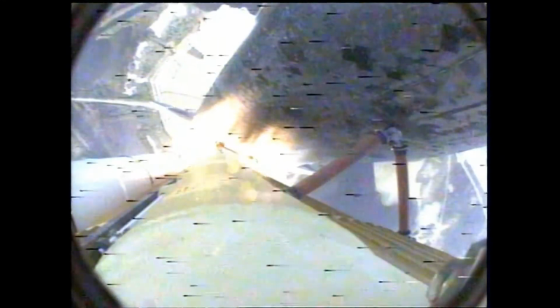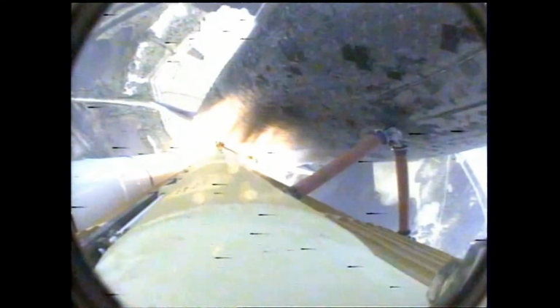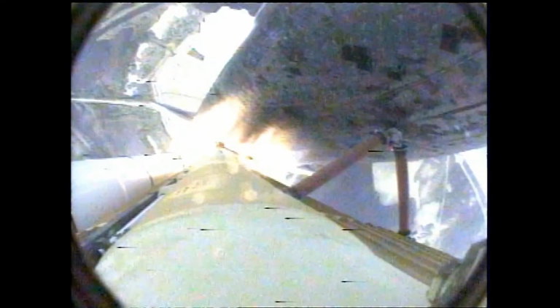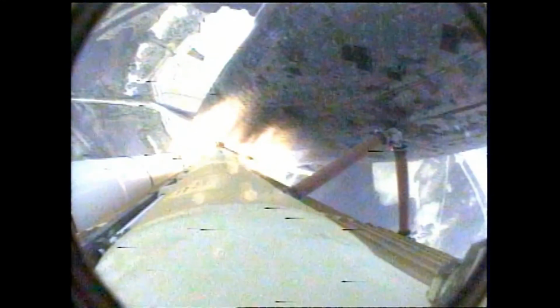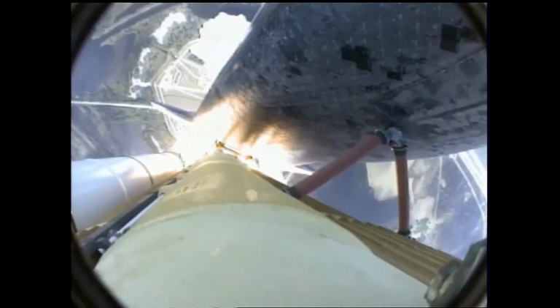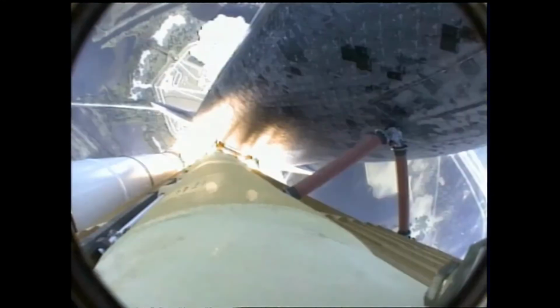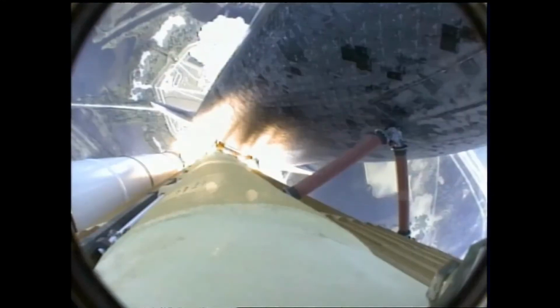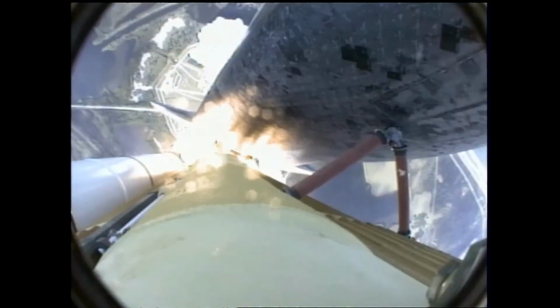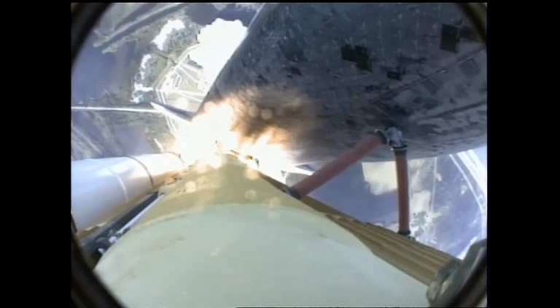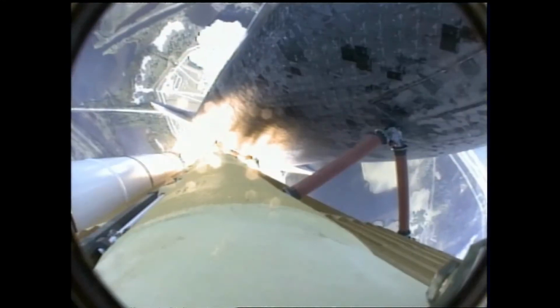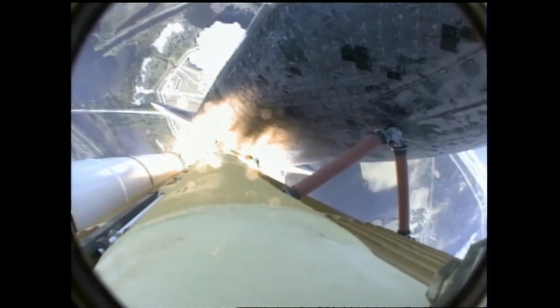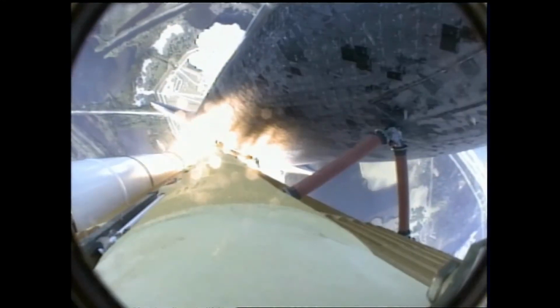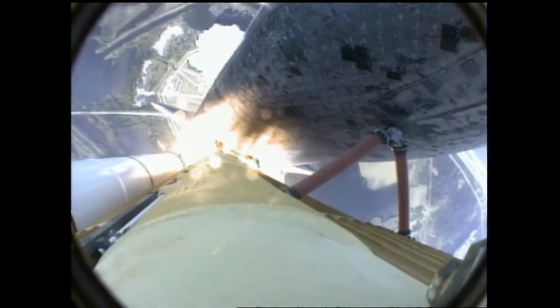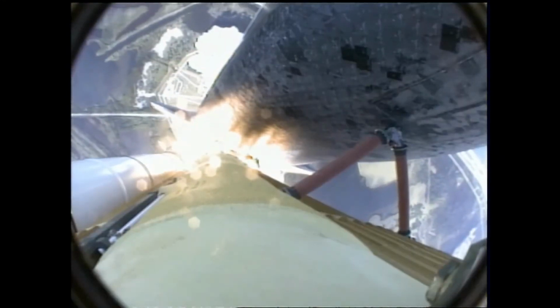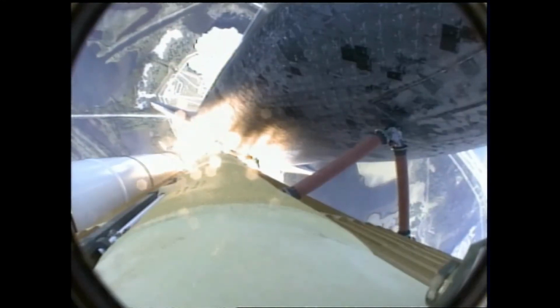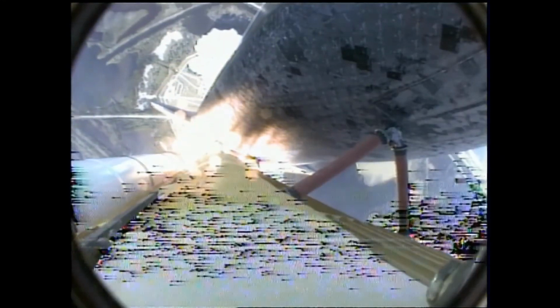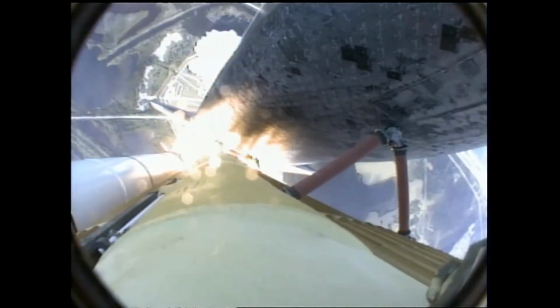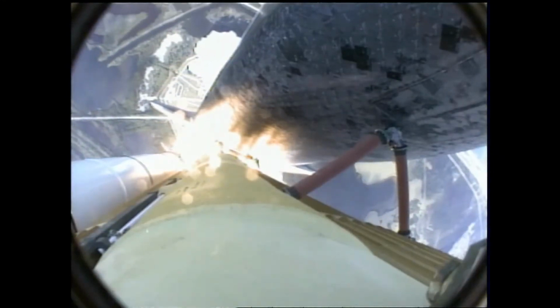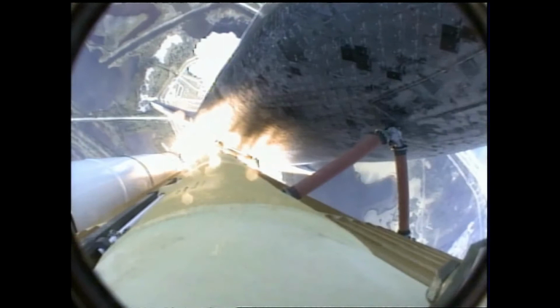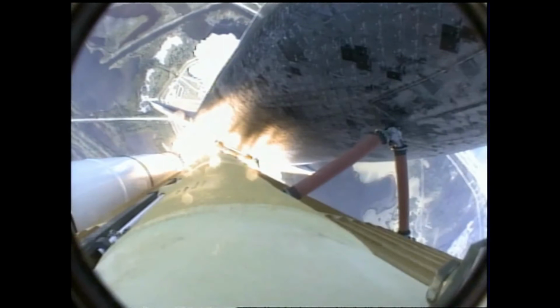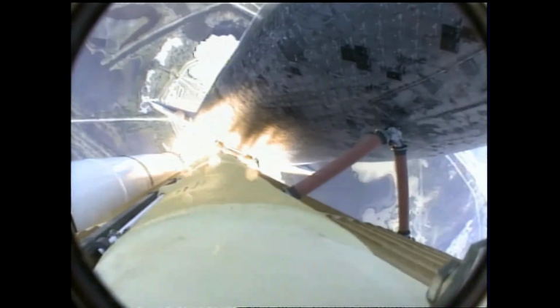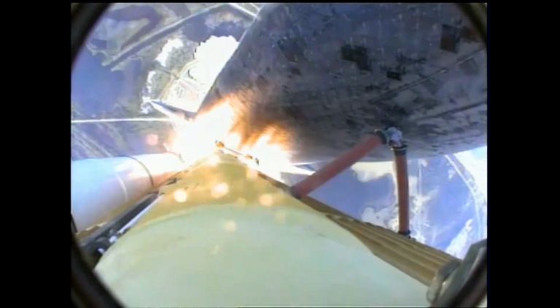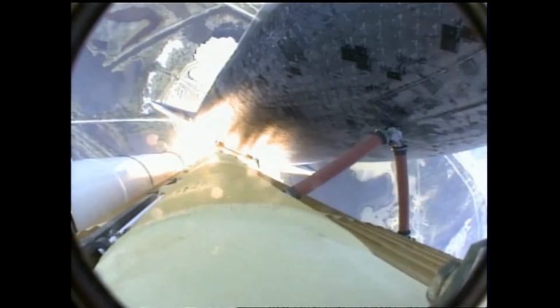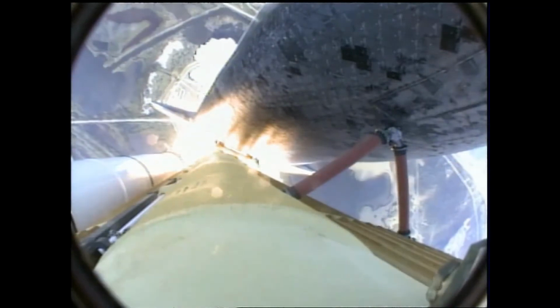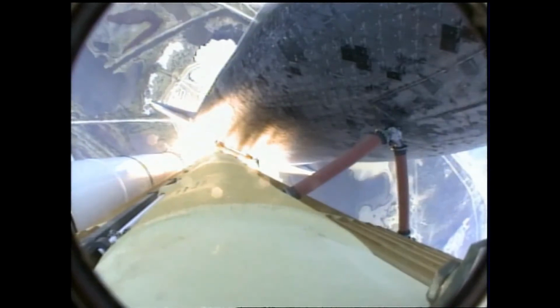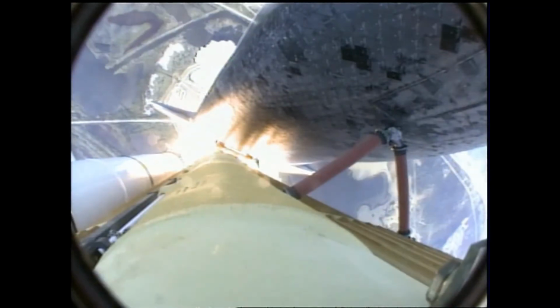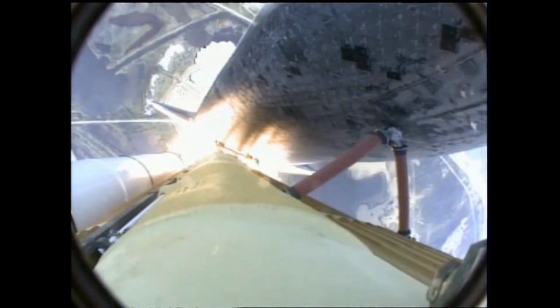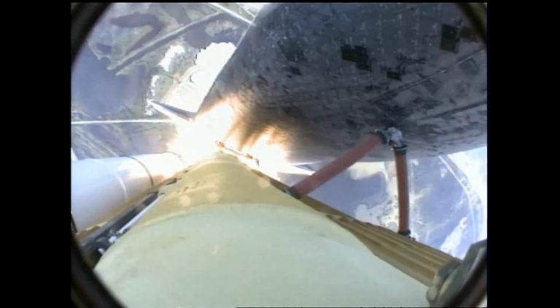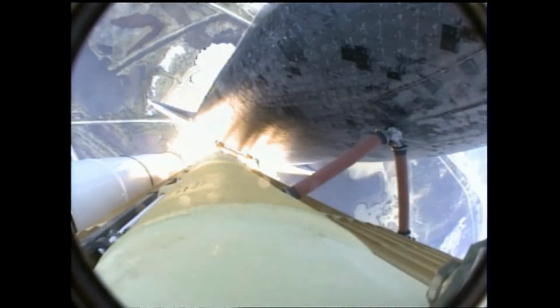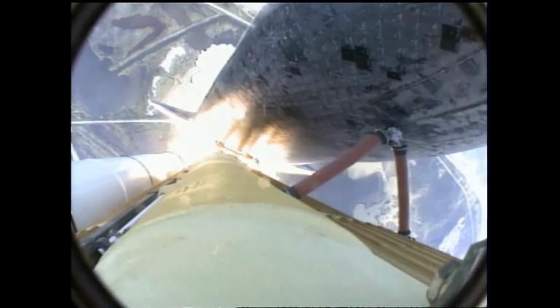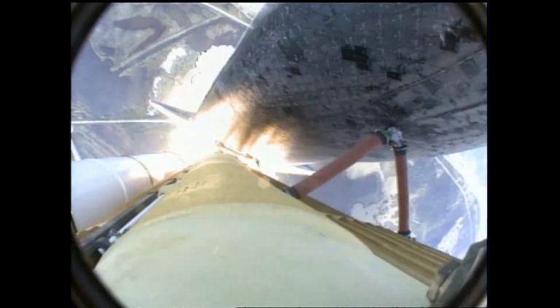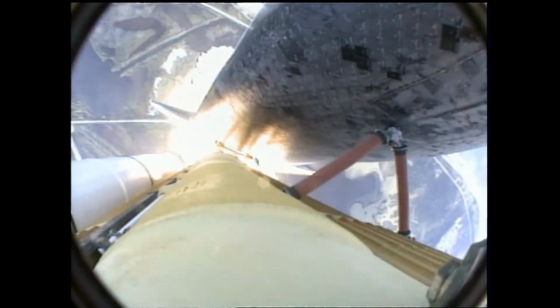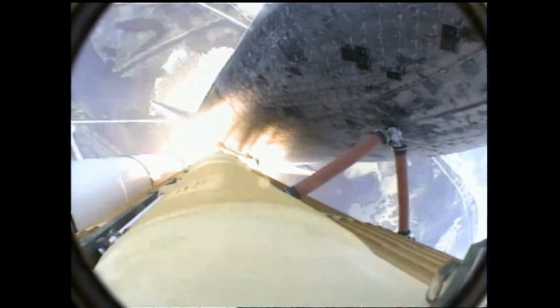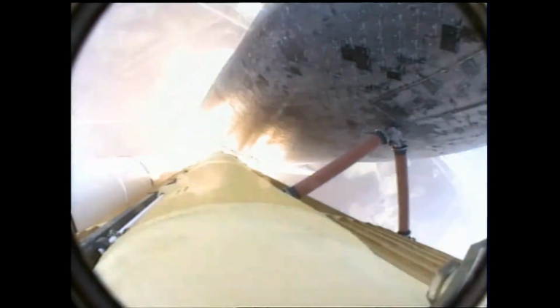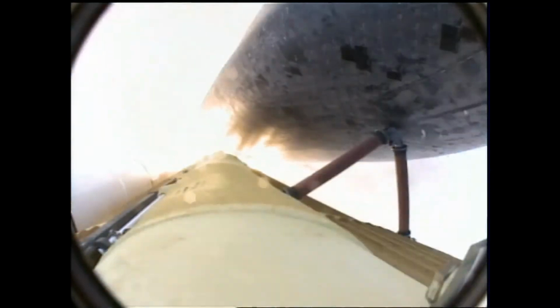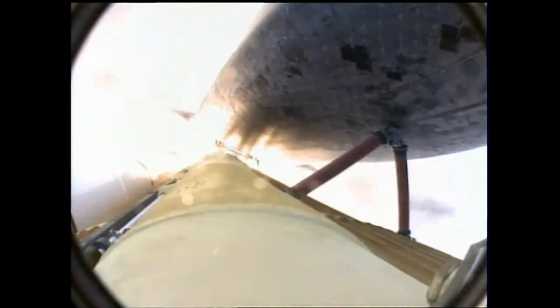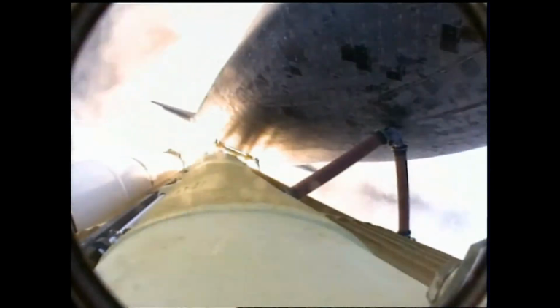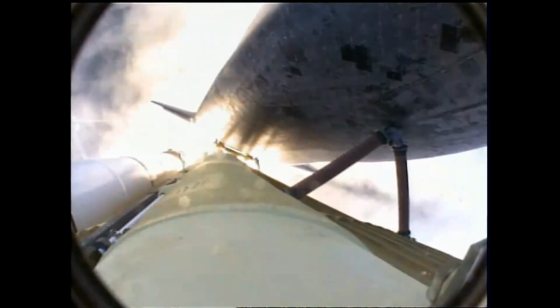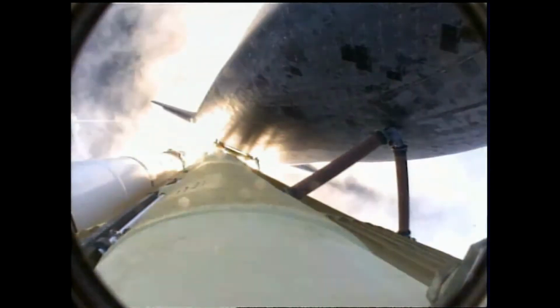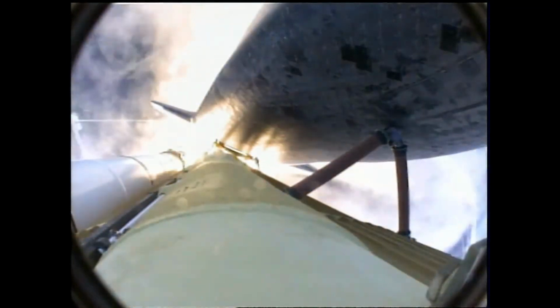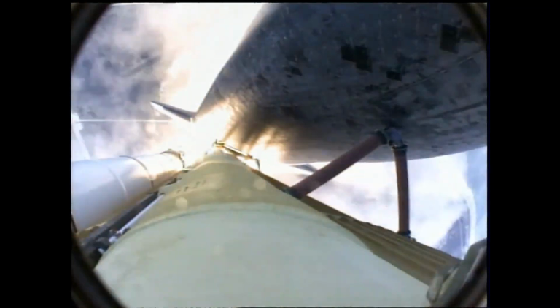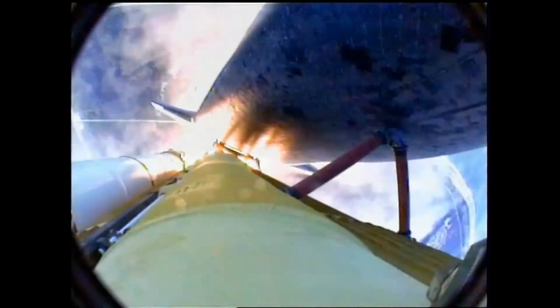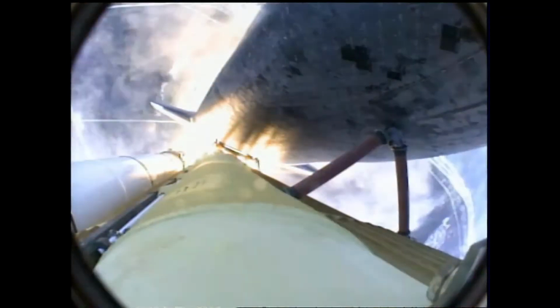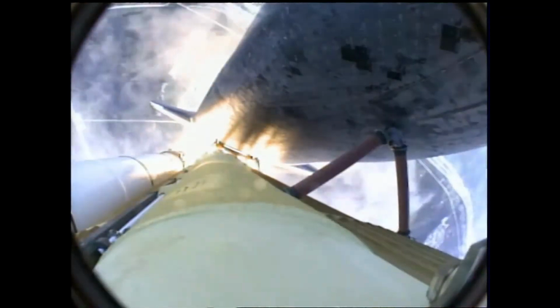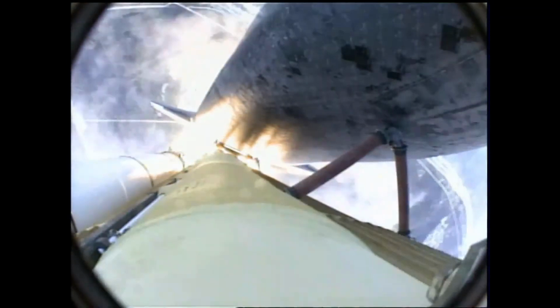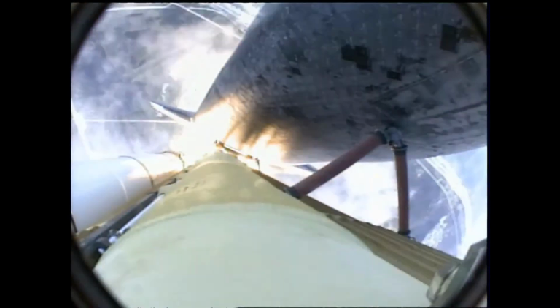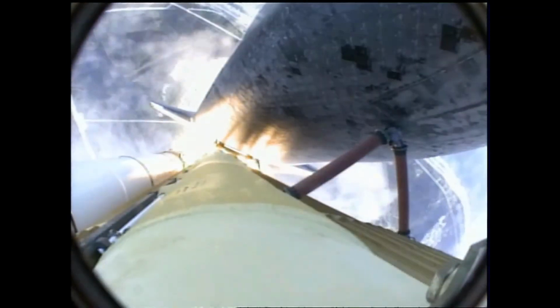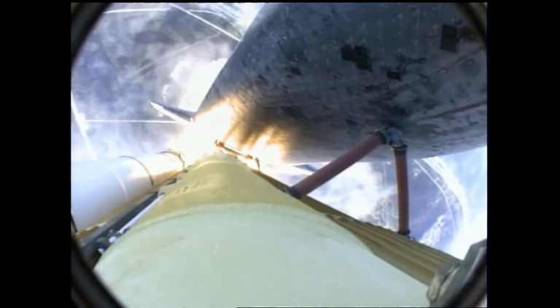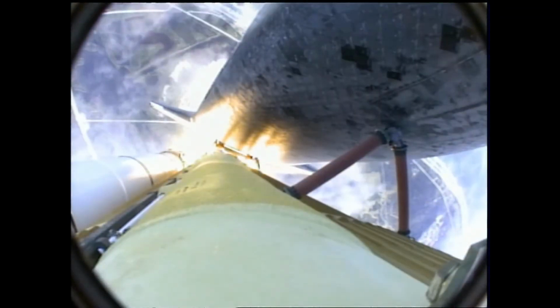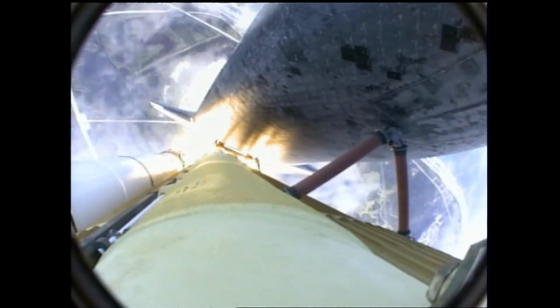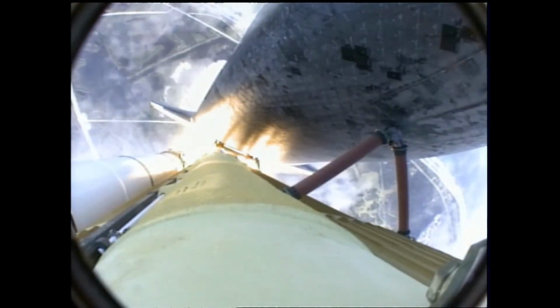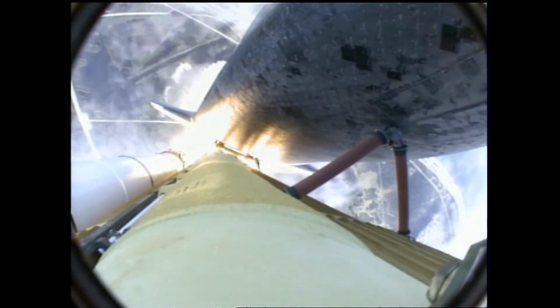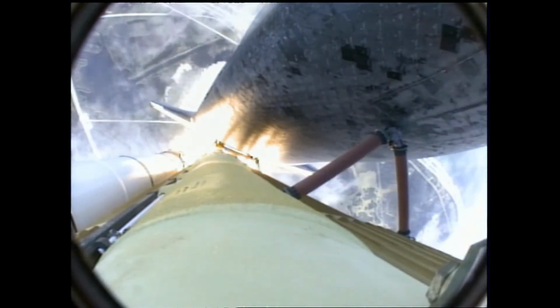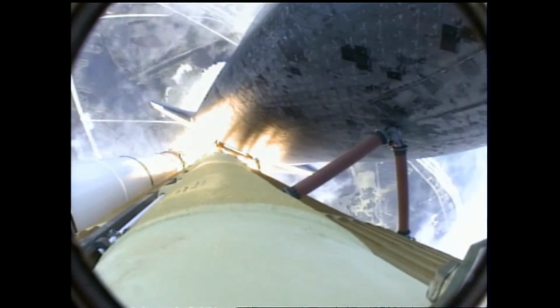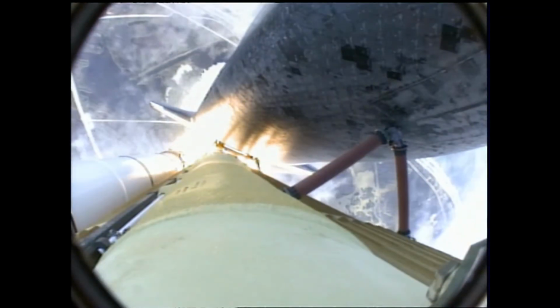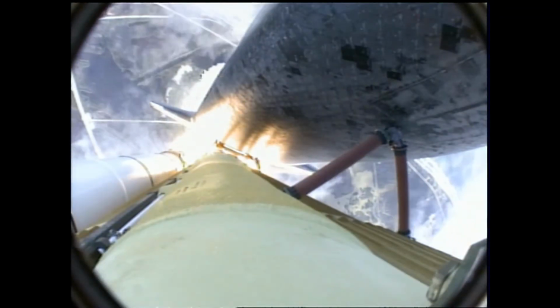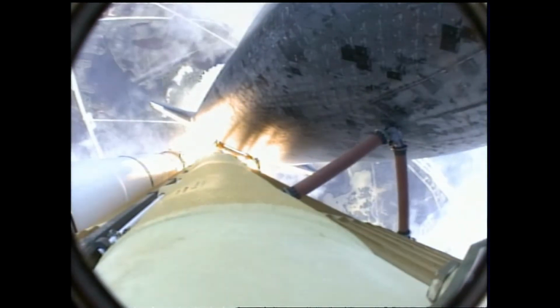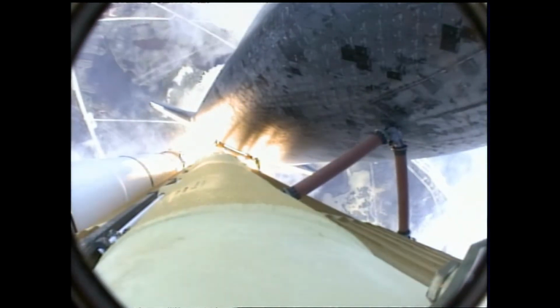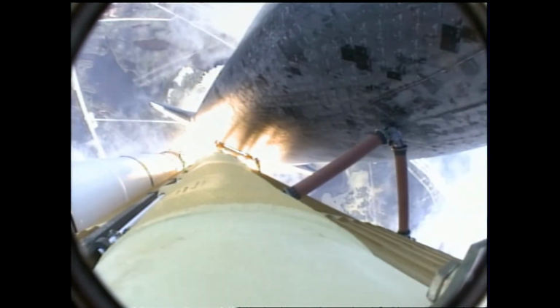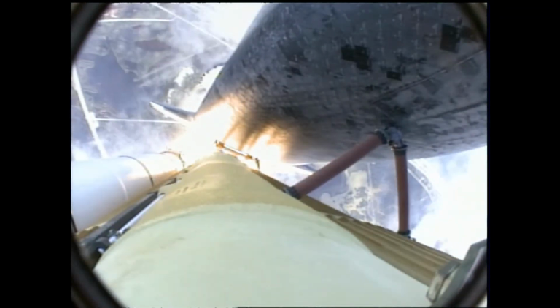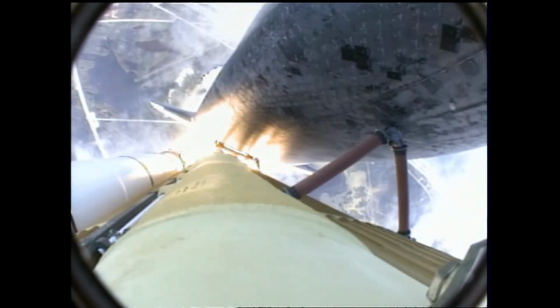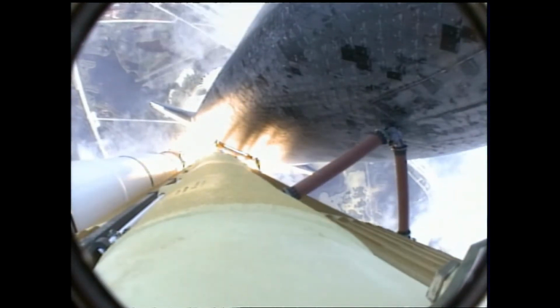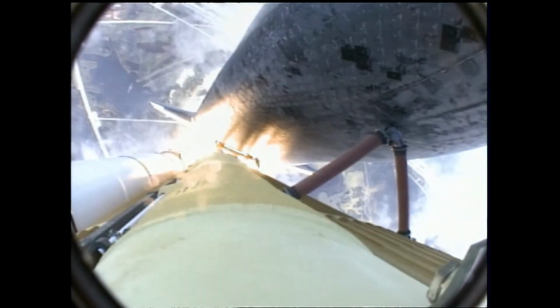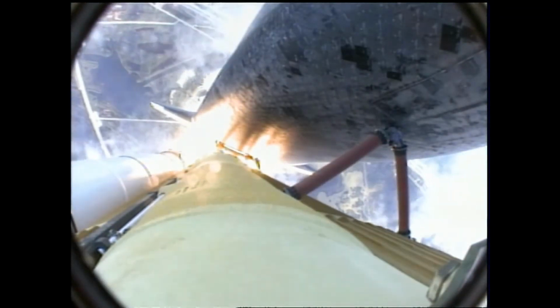Atlantis now on the proper alignment for its 8.5-minute ride to orbit. 4.5 million pounds of hardware and humans taking aim on the International Outpost.